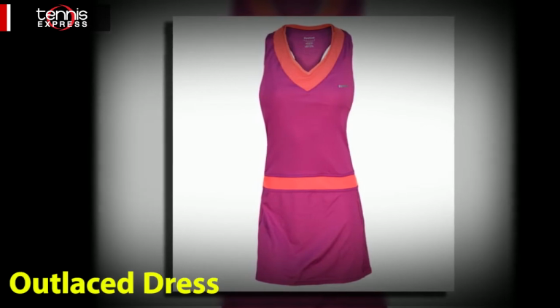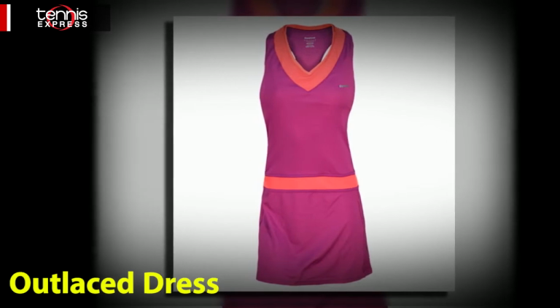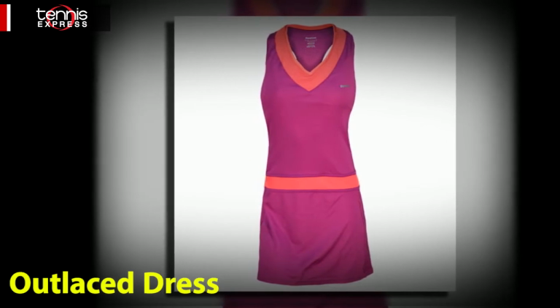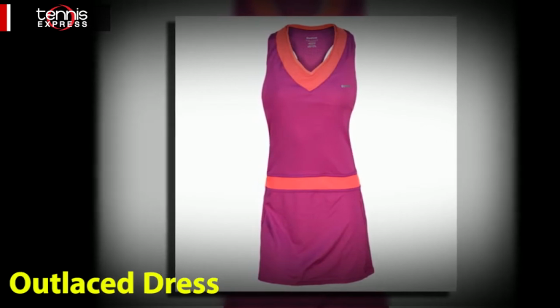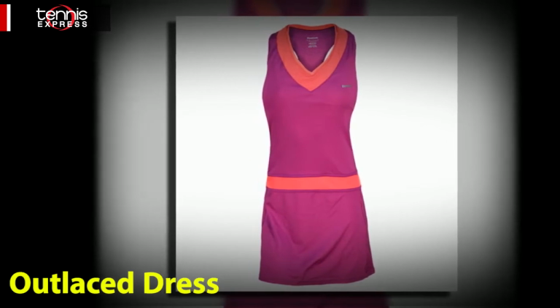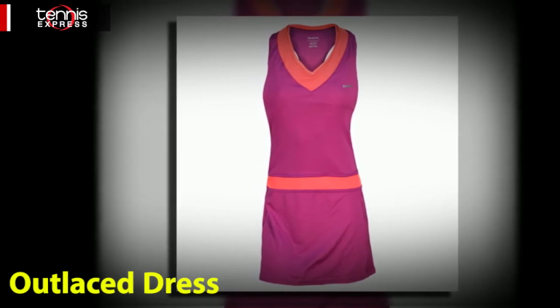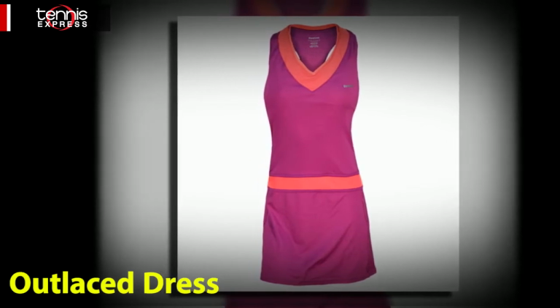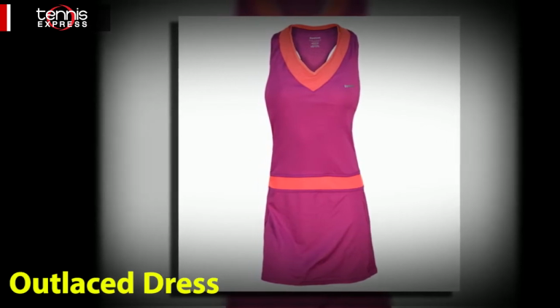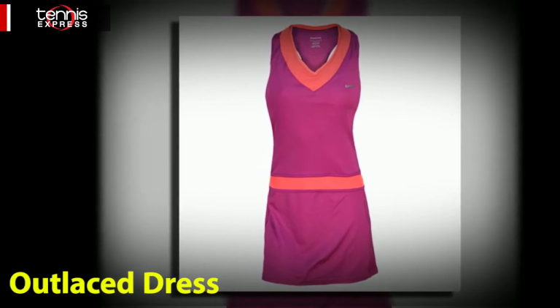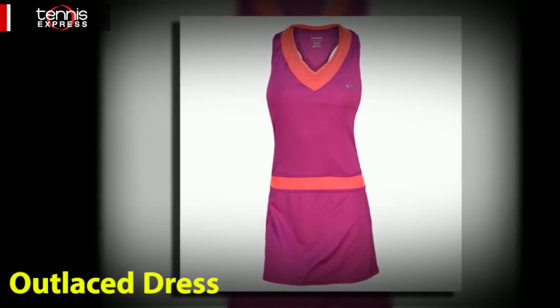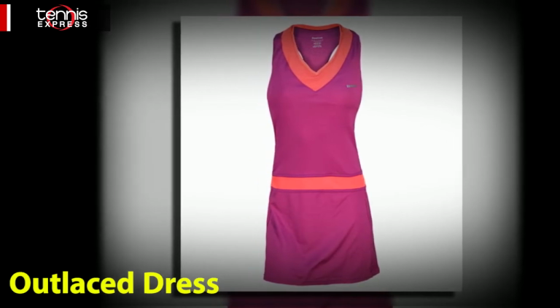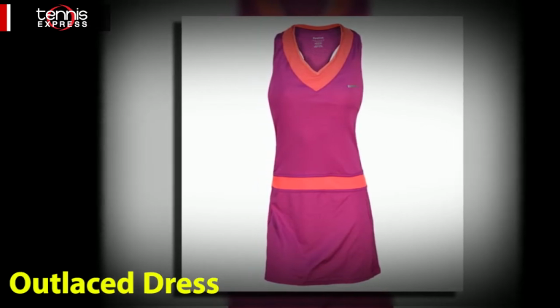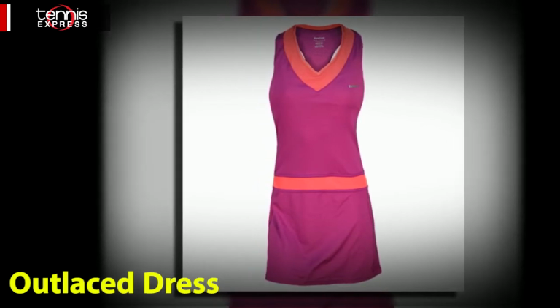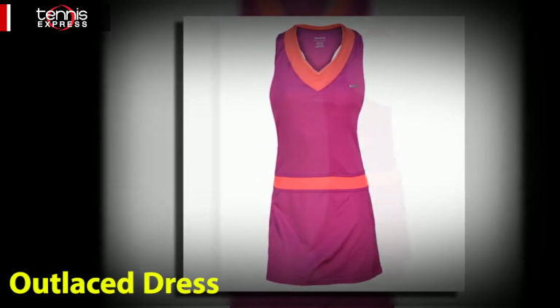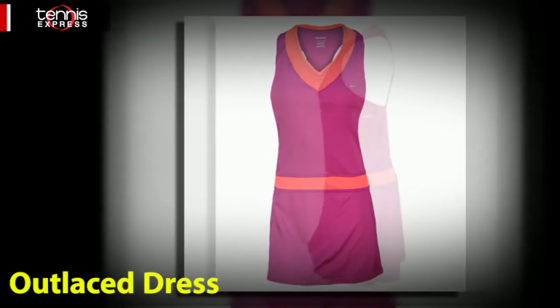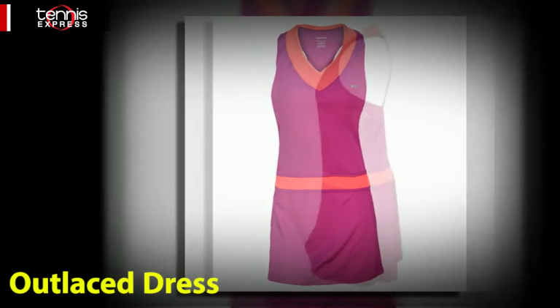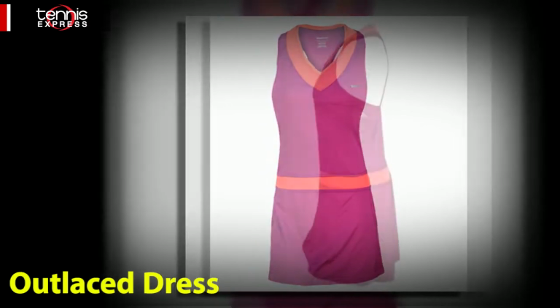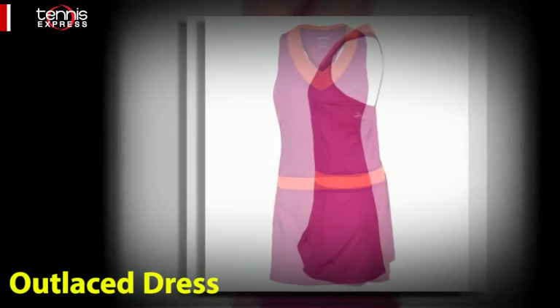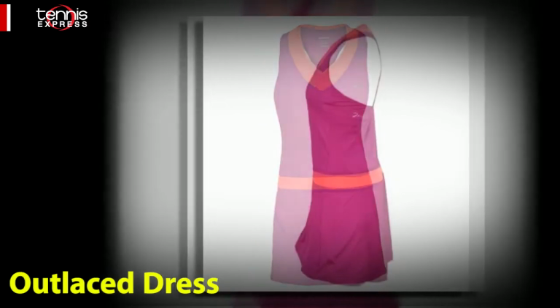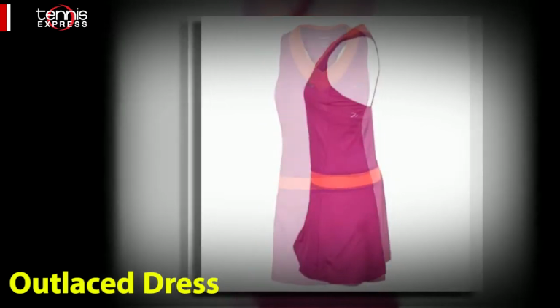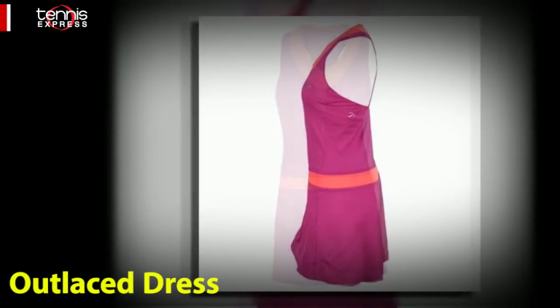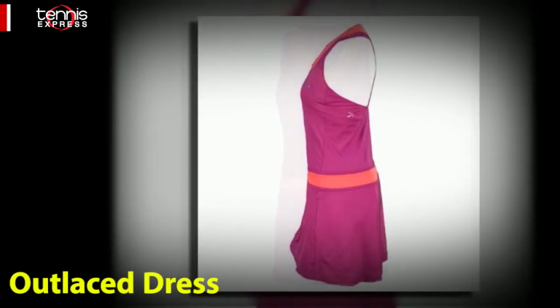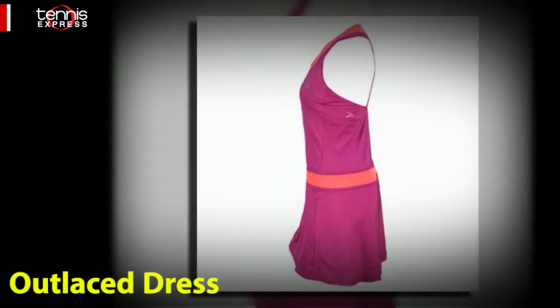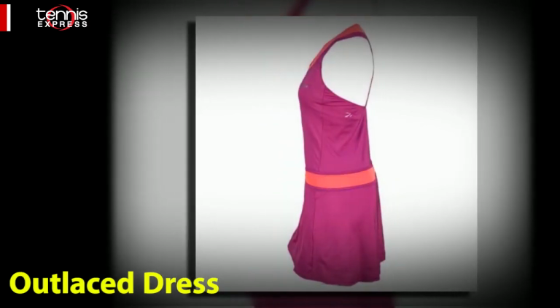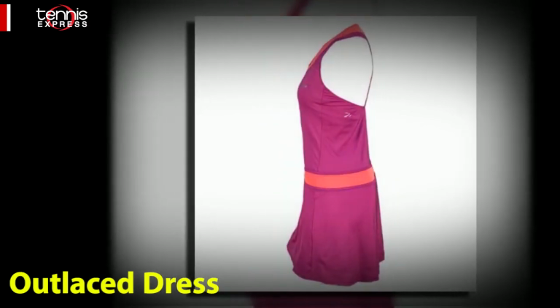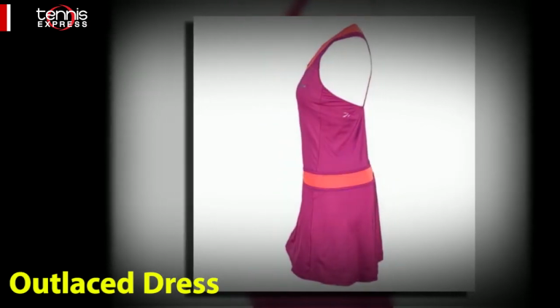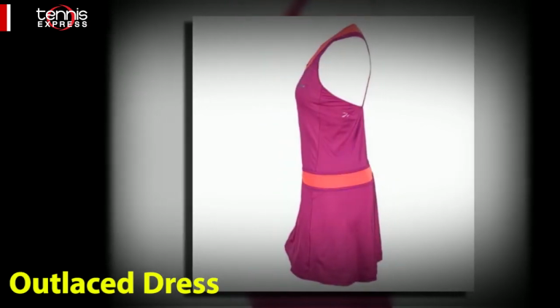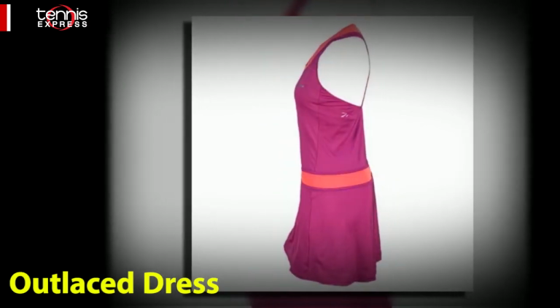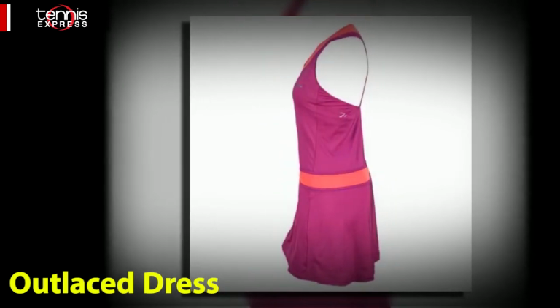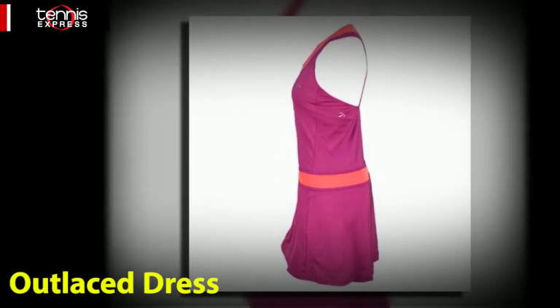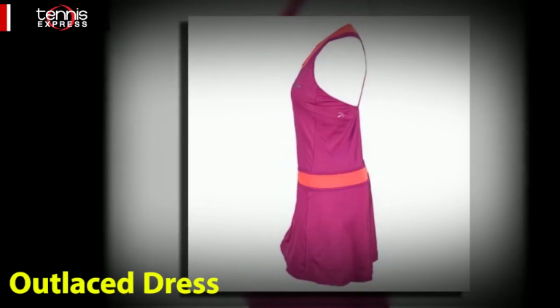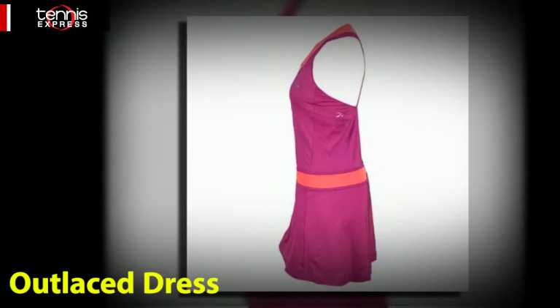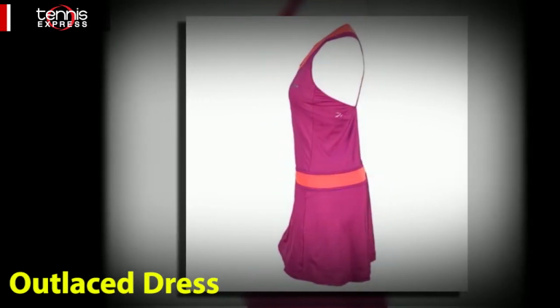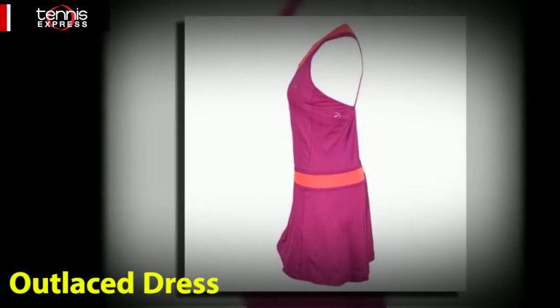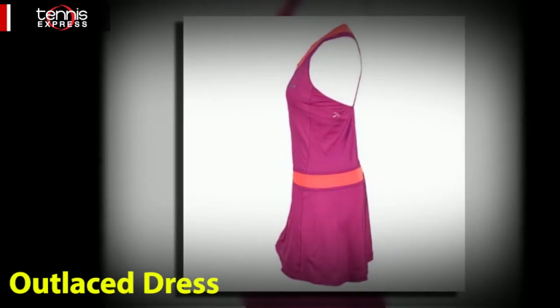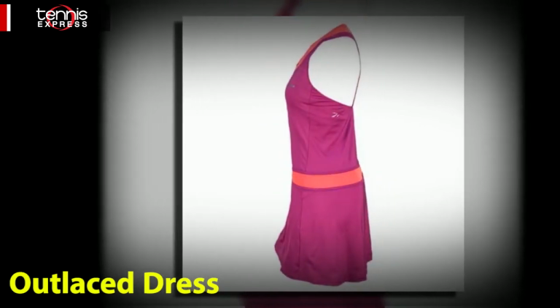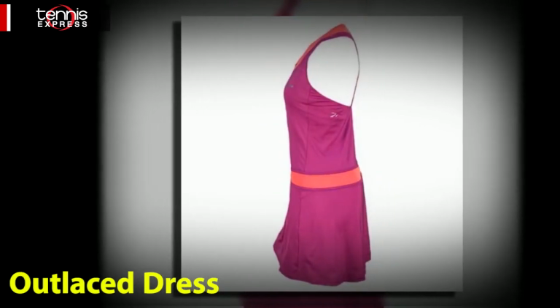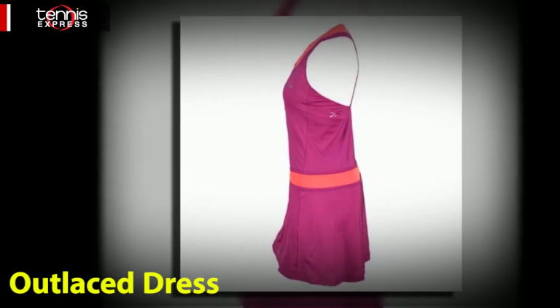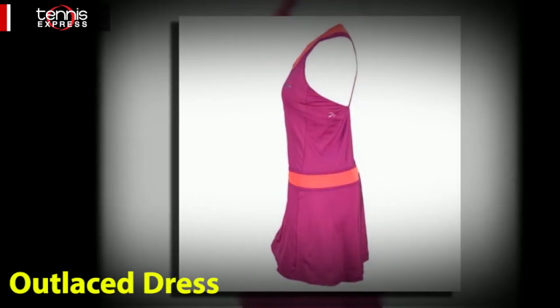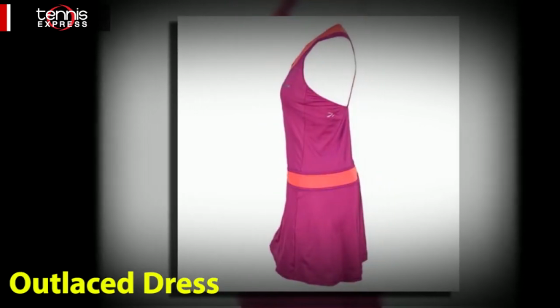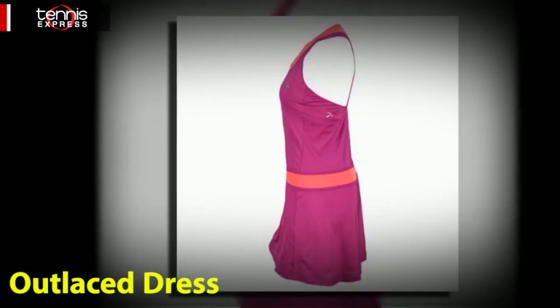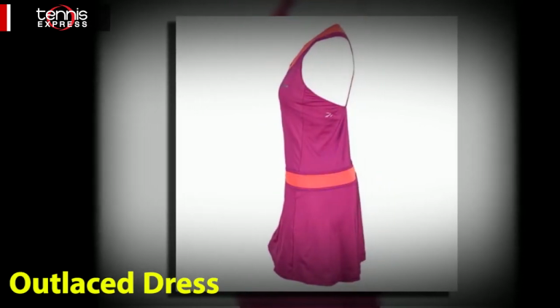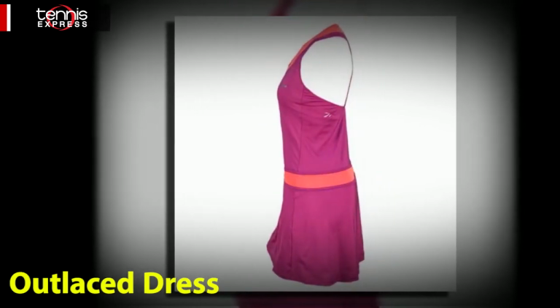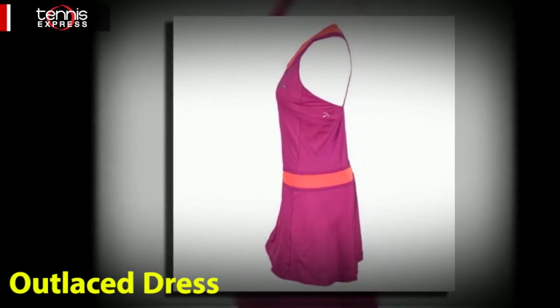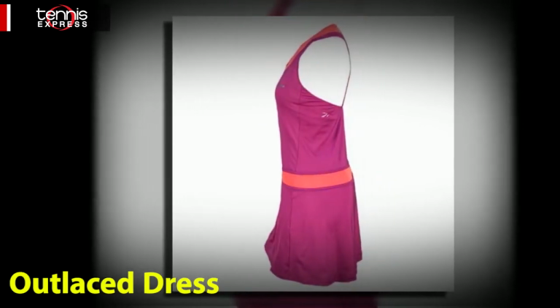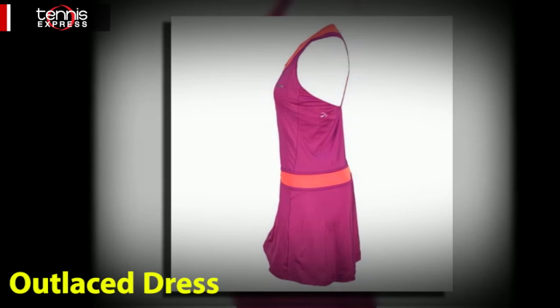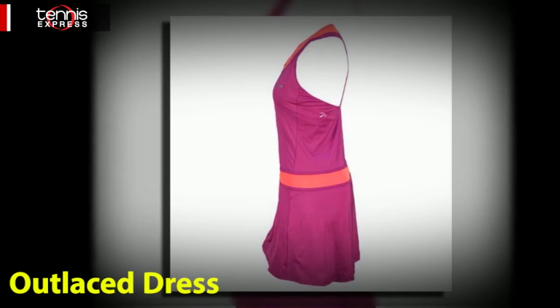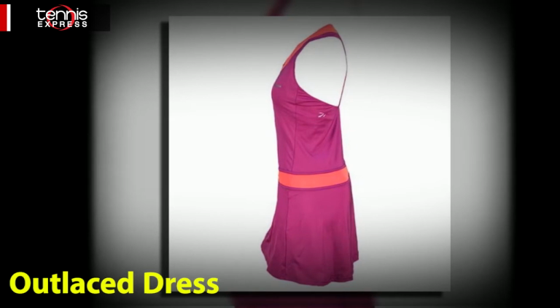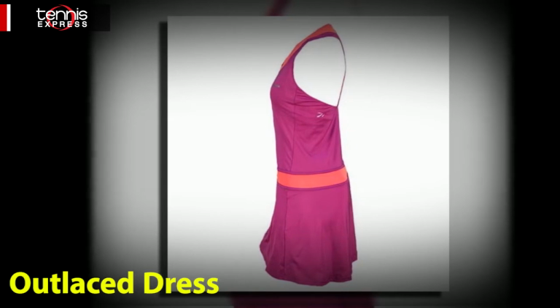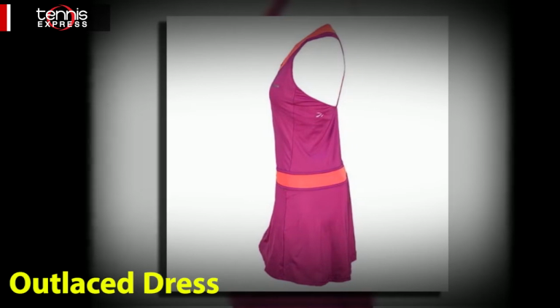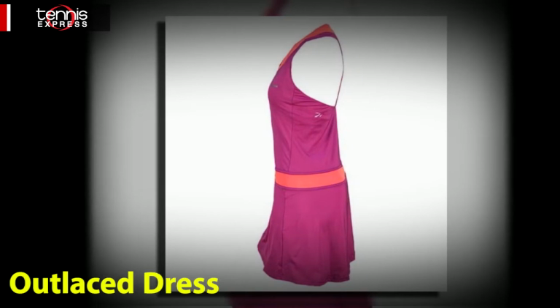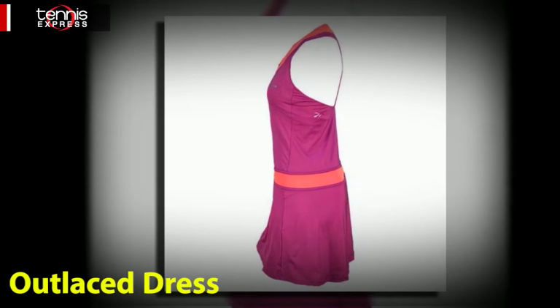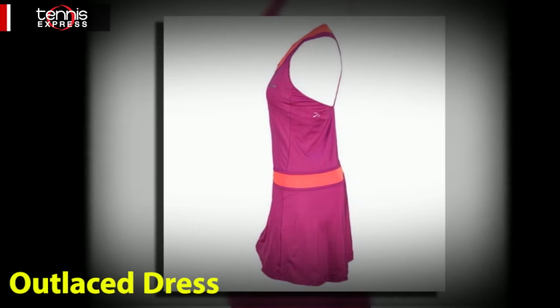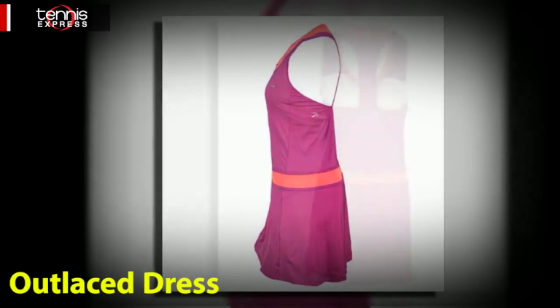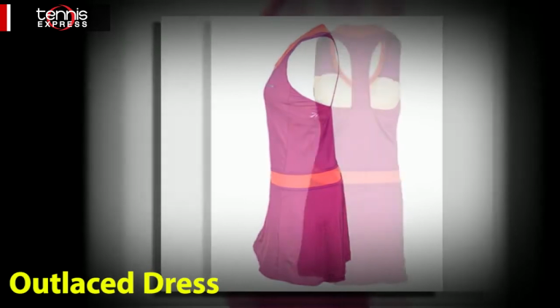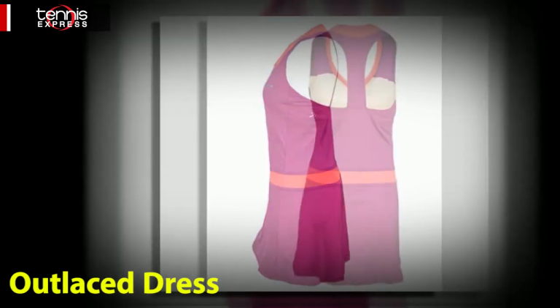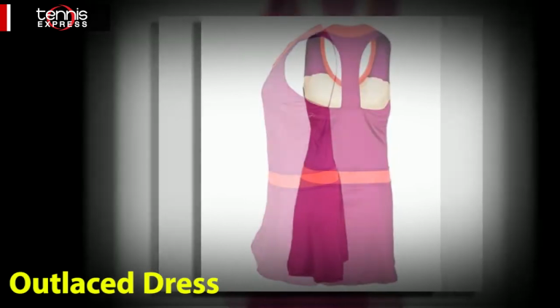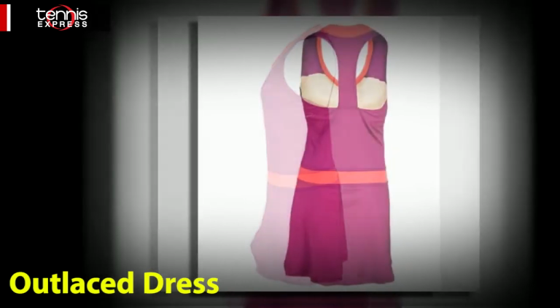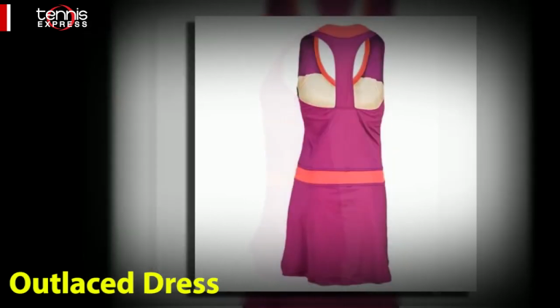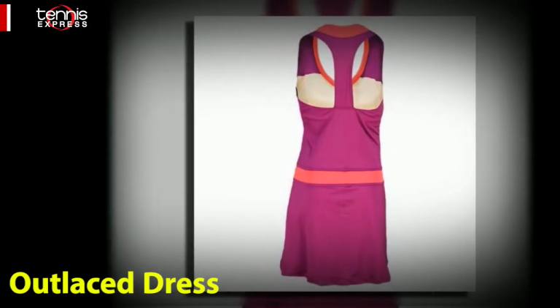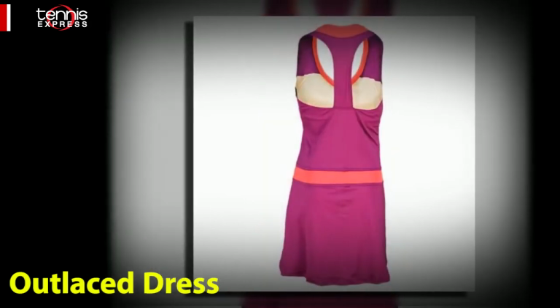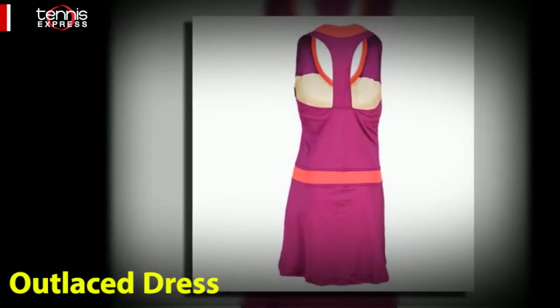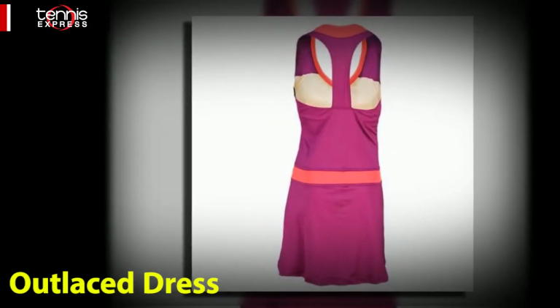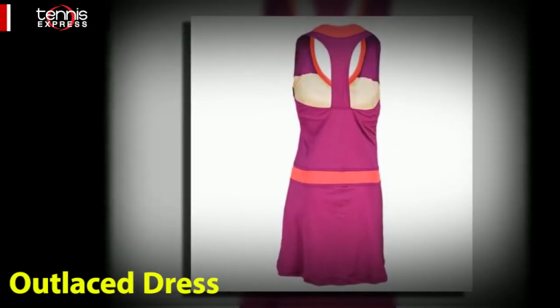The Outlase dress features mesh panels at the neckline and waist and a tee-back silhouette, which provides great range of motion.